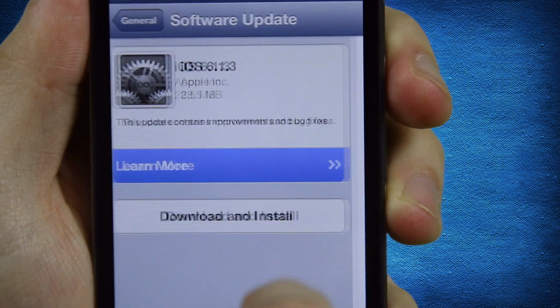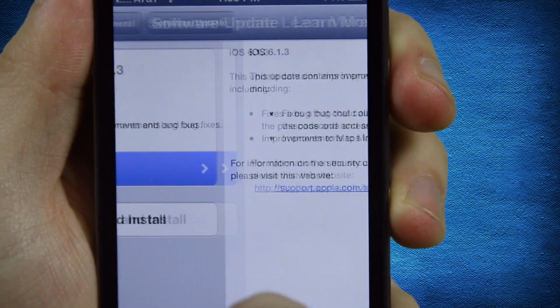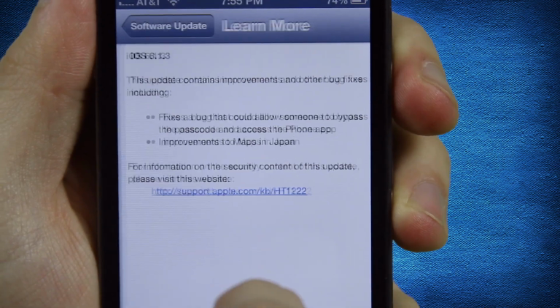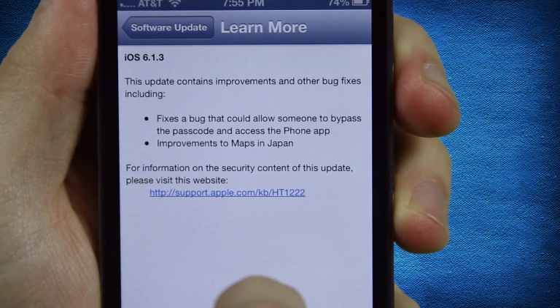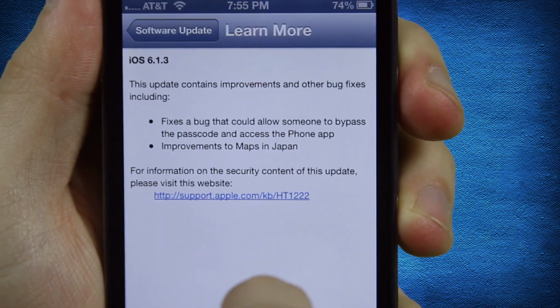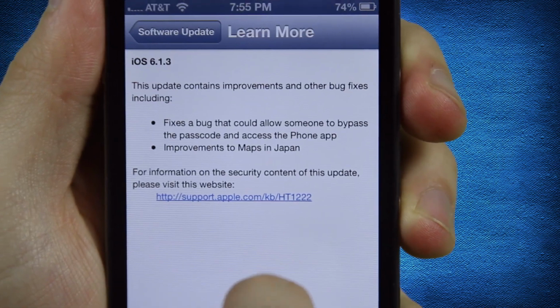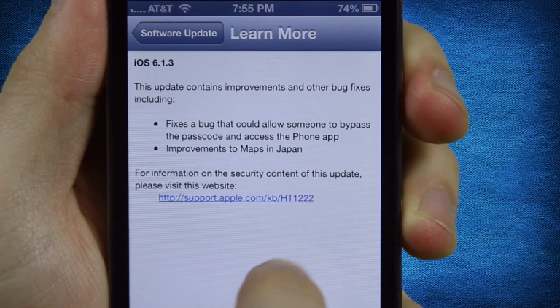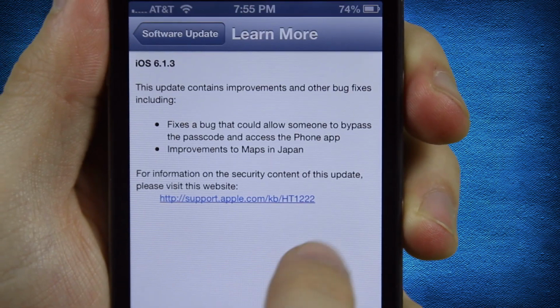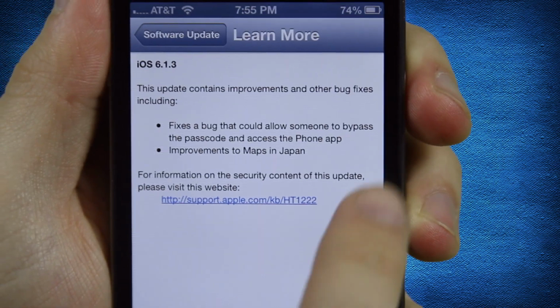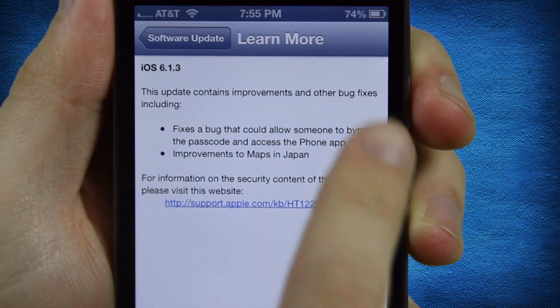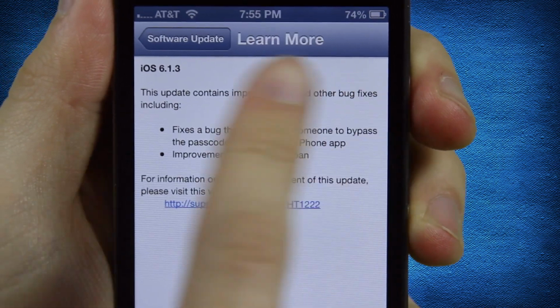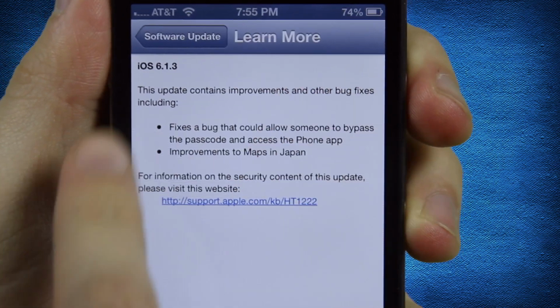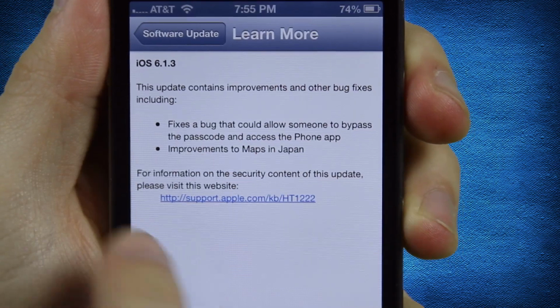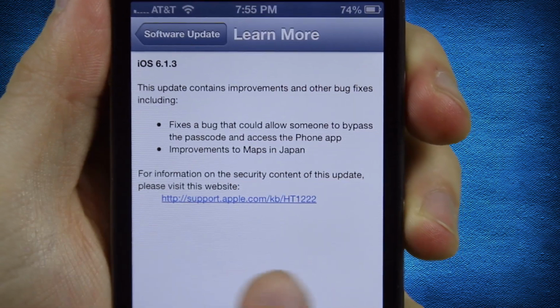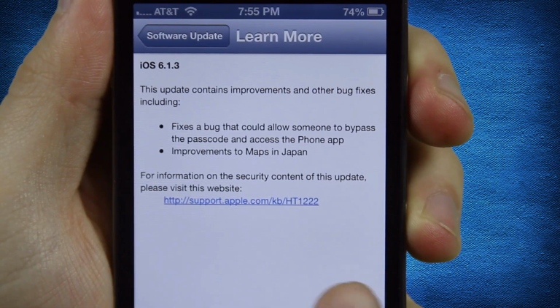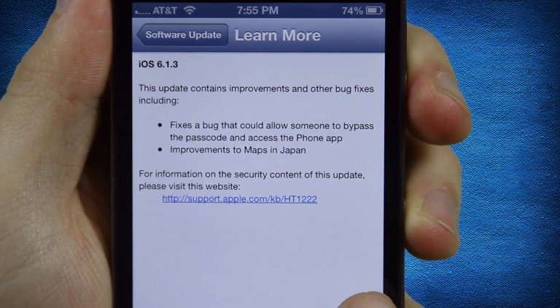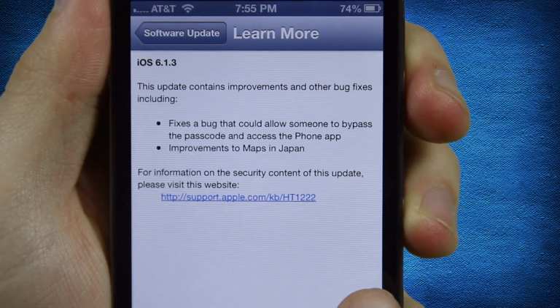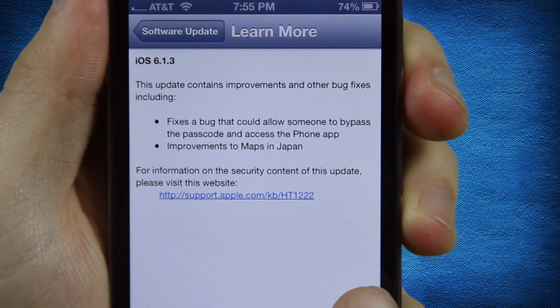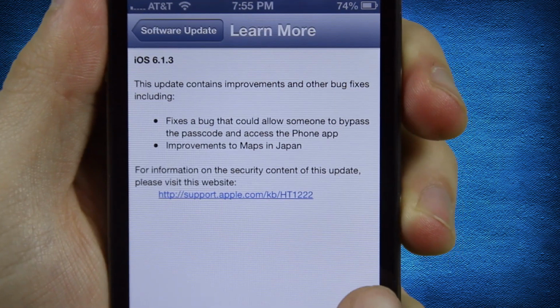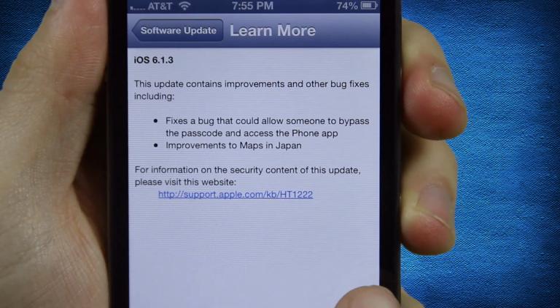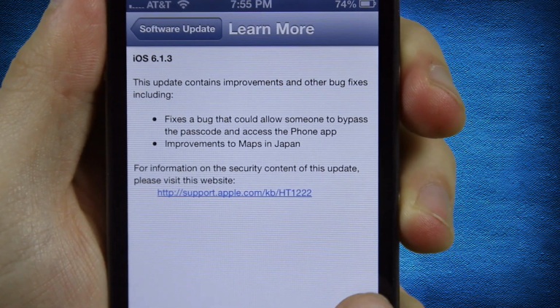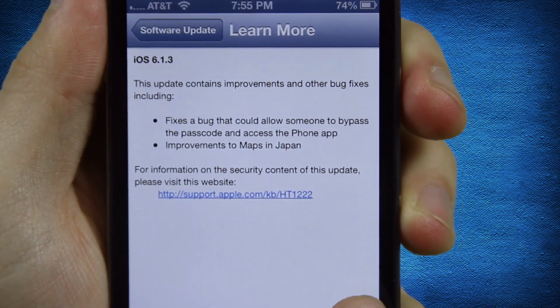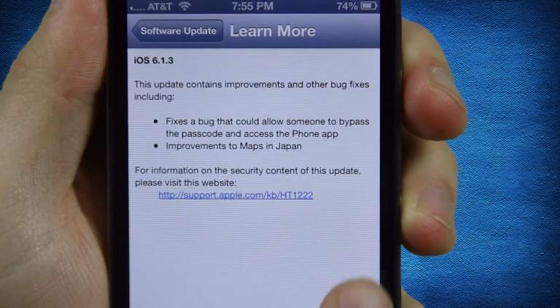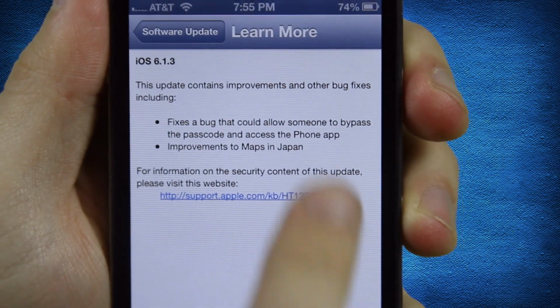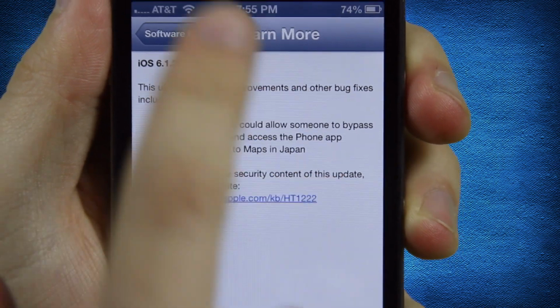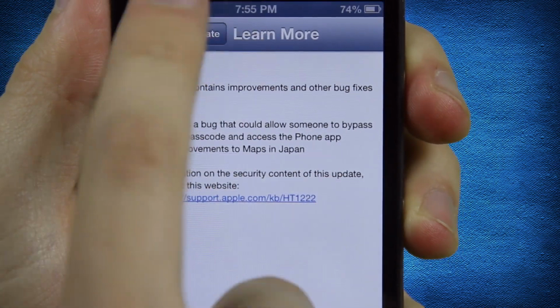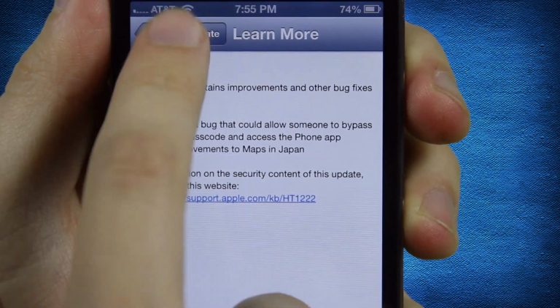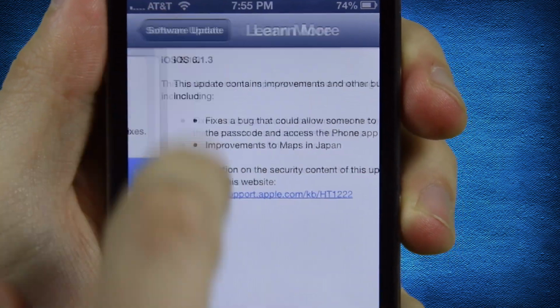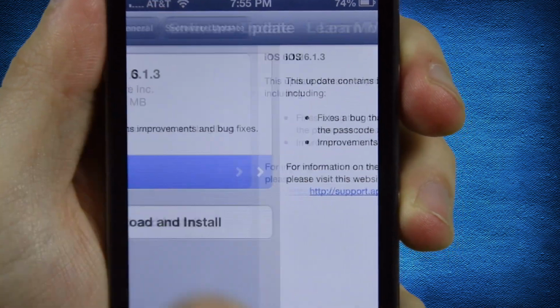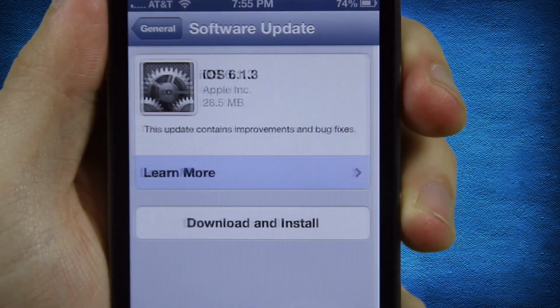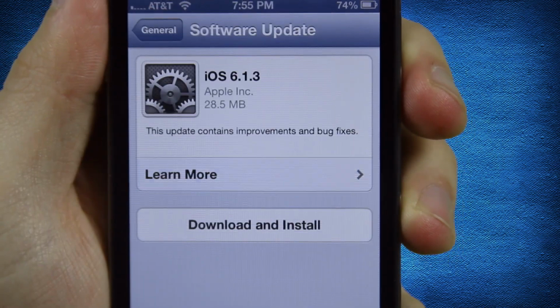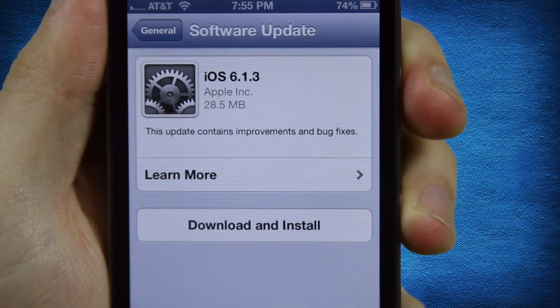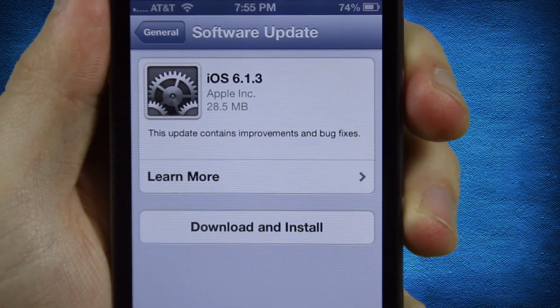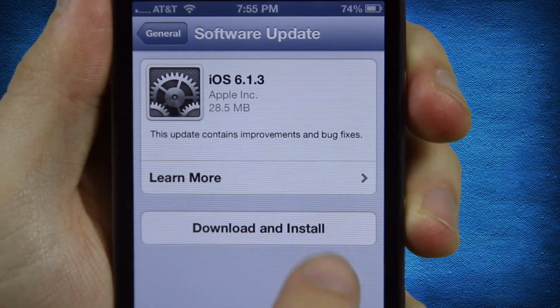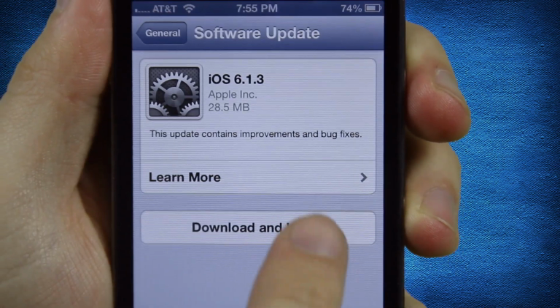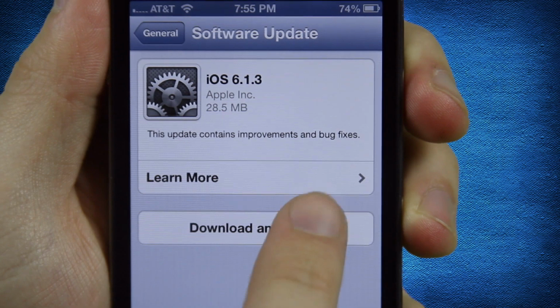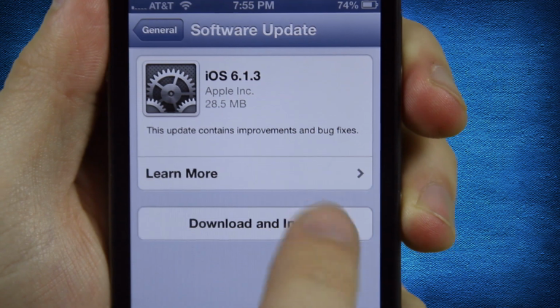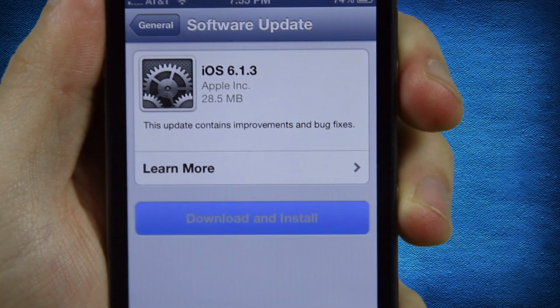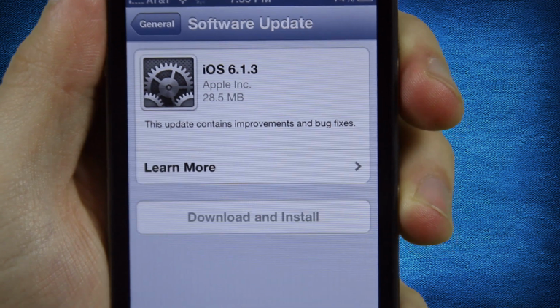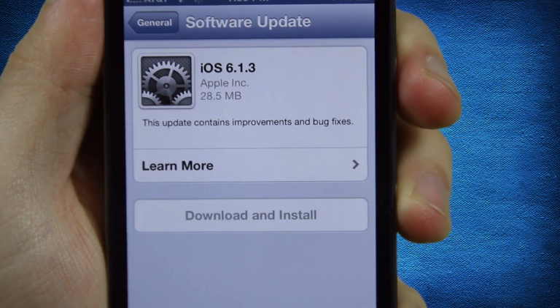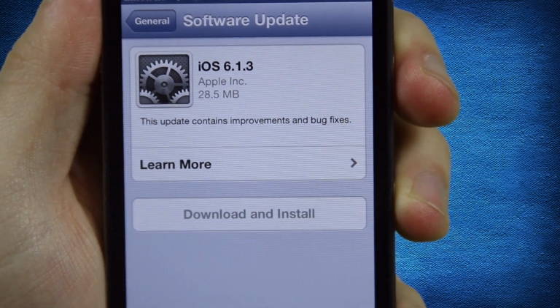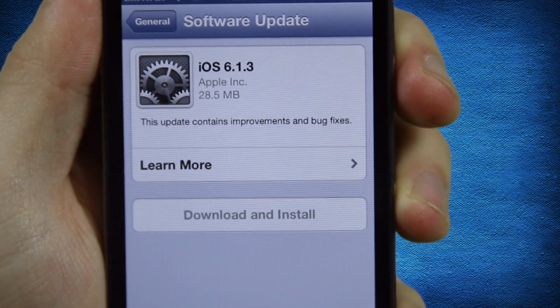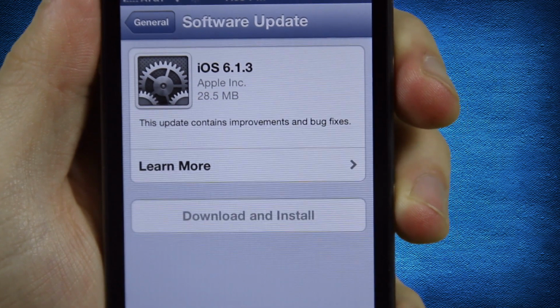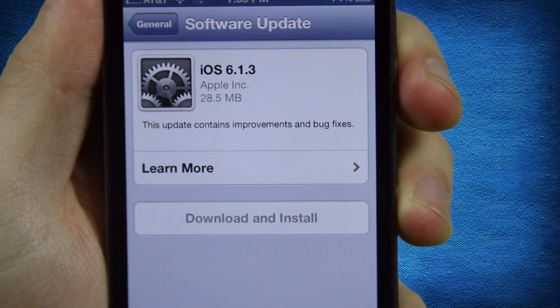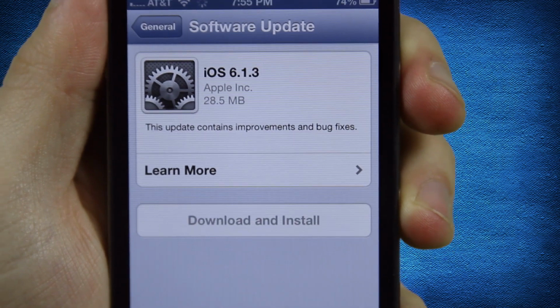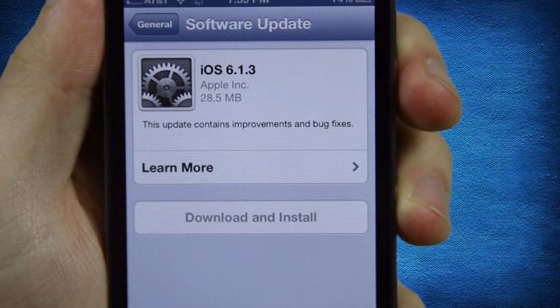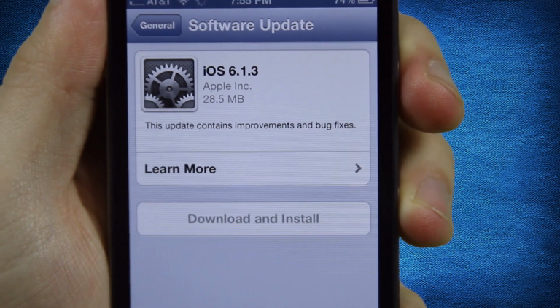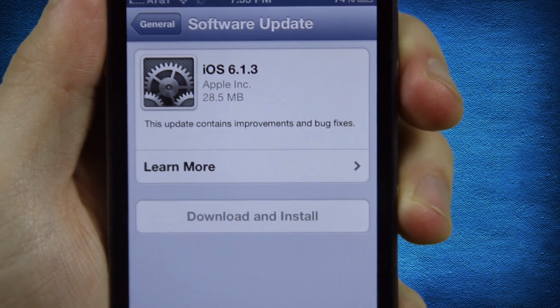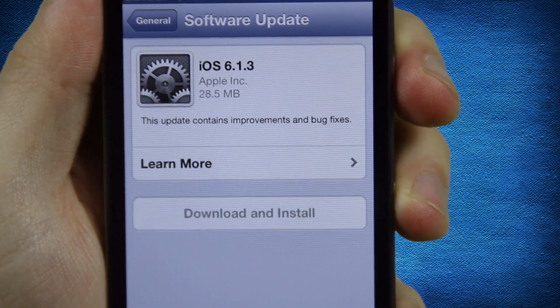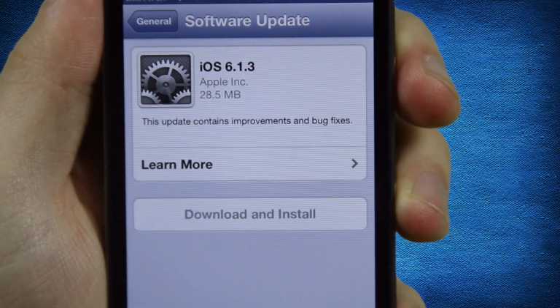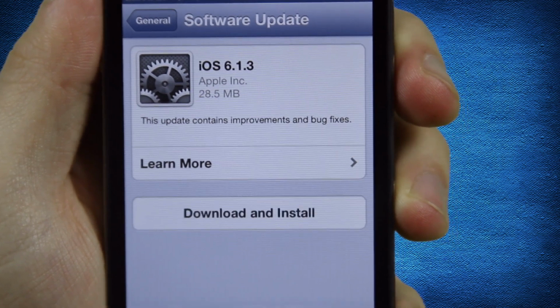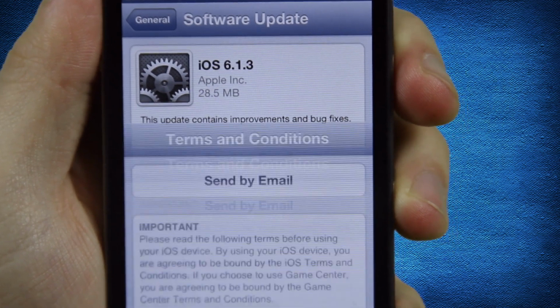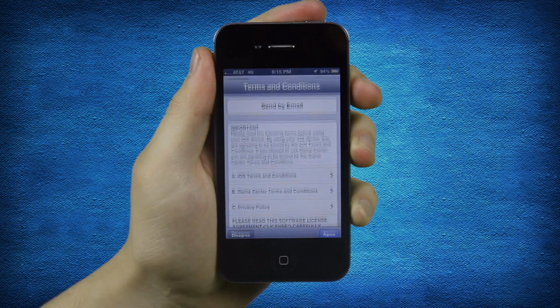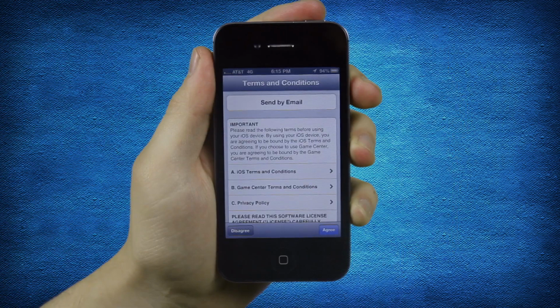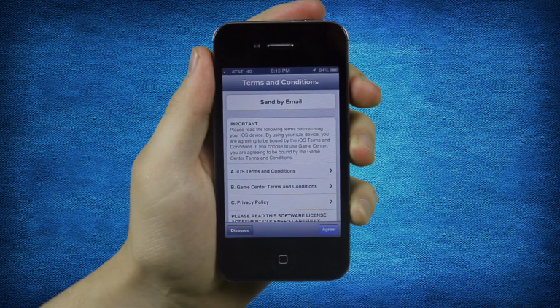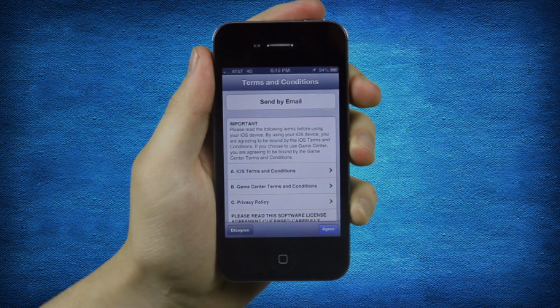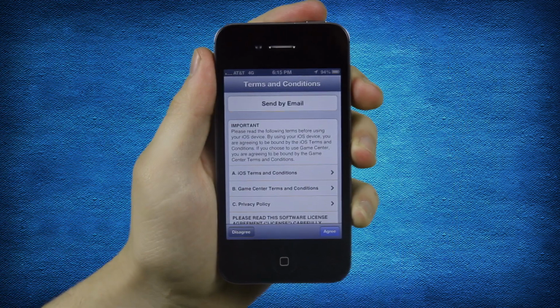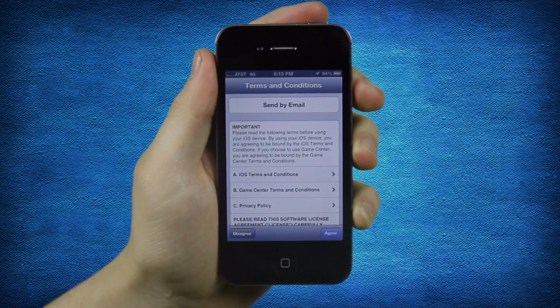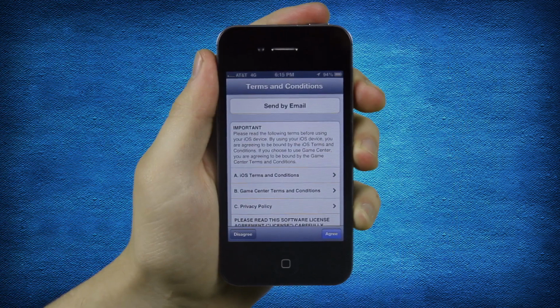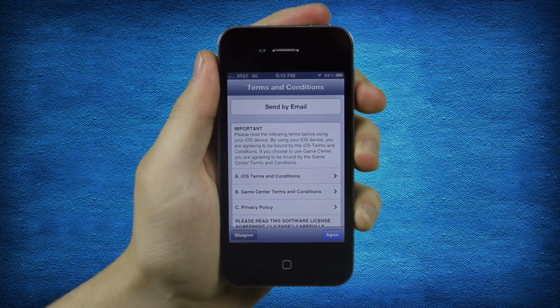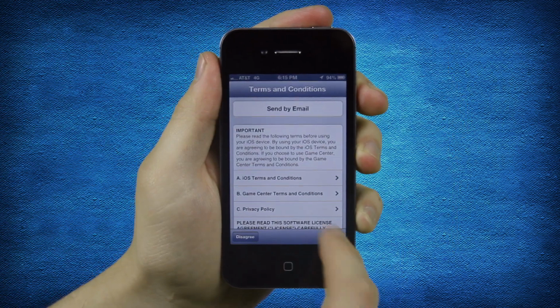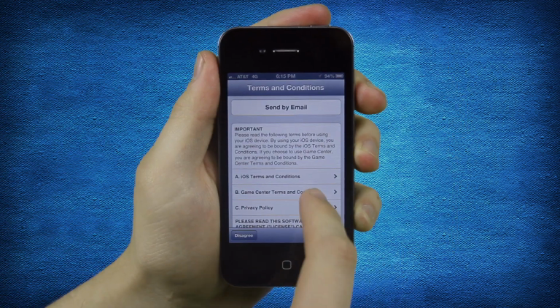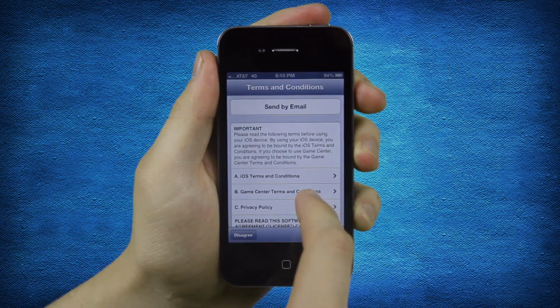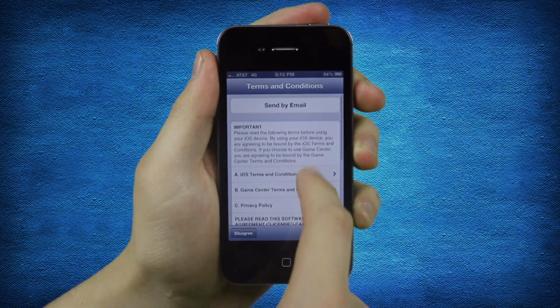If one is available, tap Learn More to see details. Tap Download and Install to review and agree to the terms and conditions.